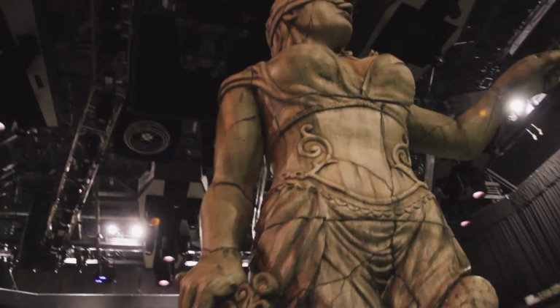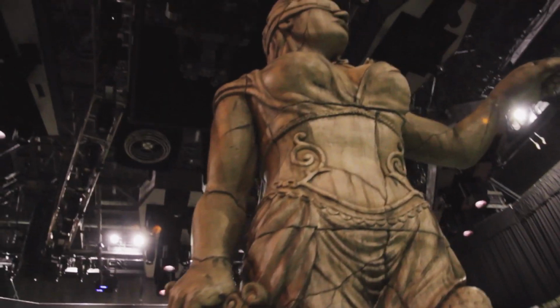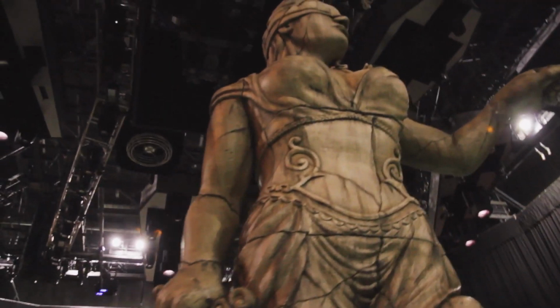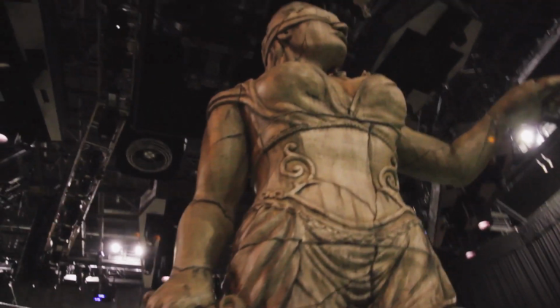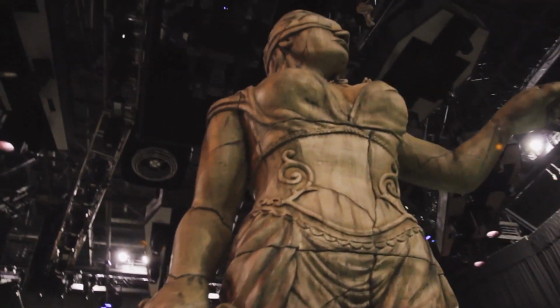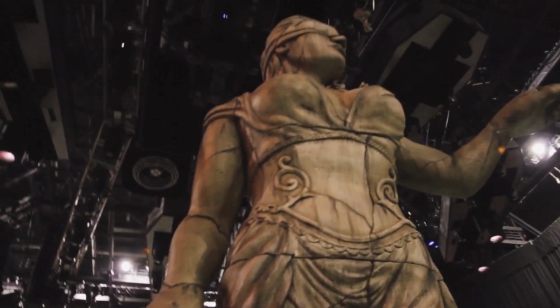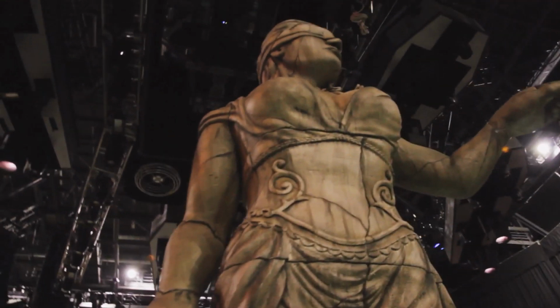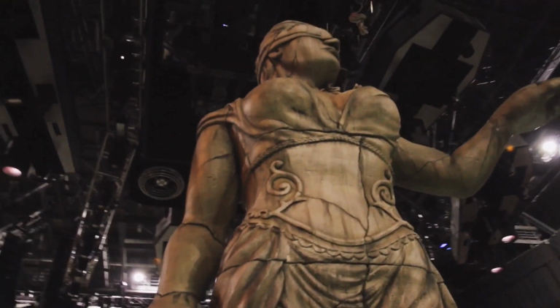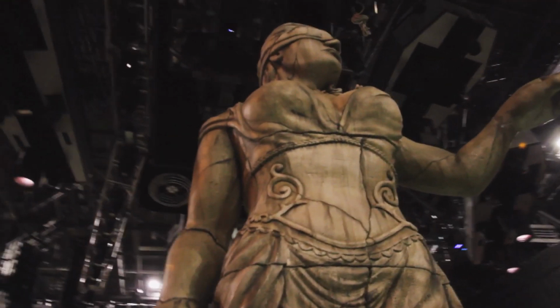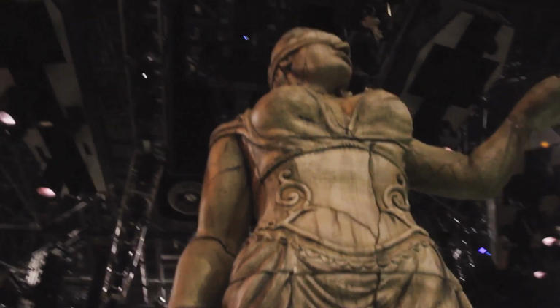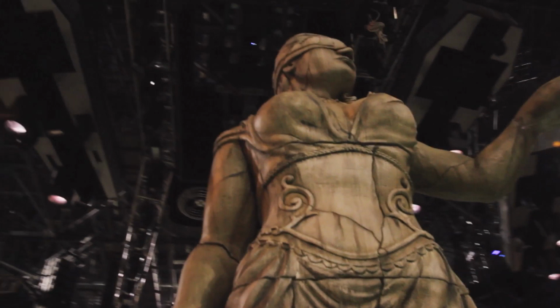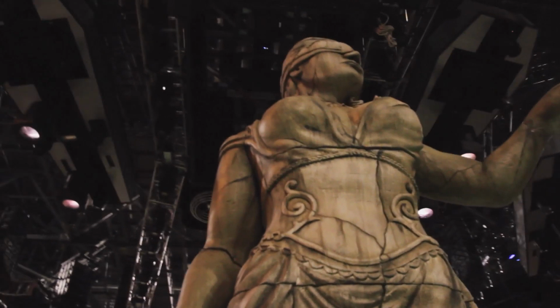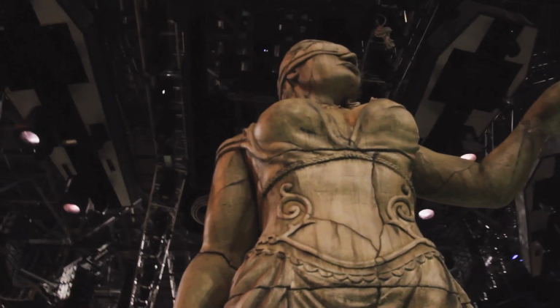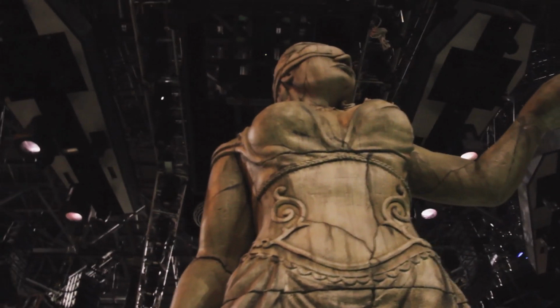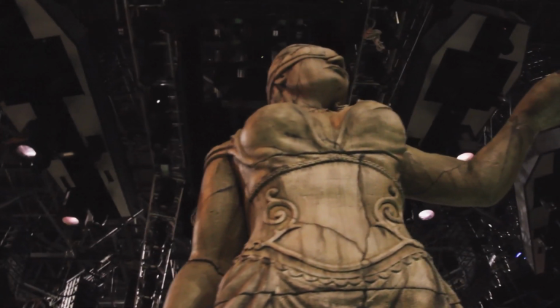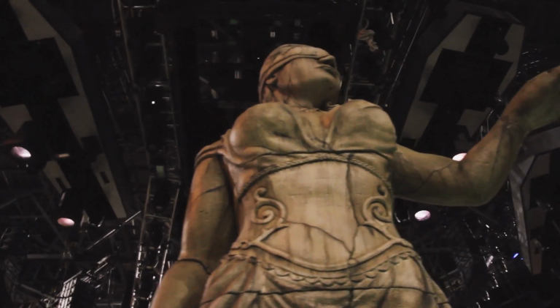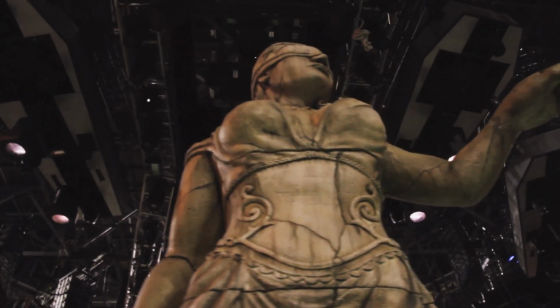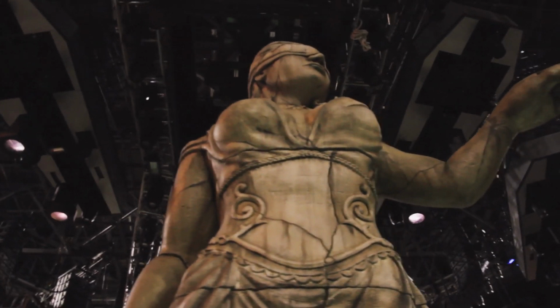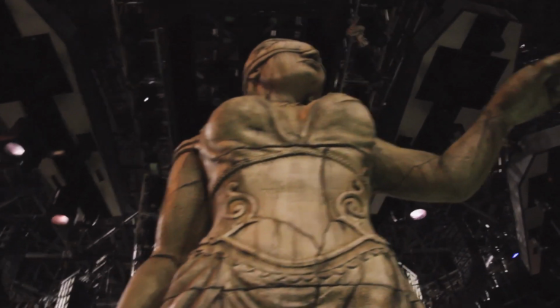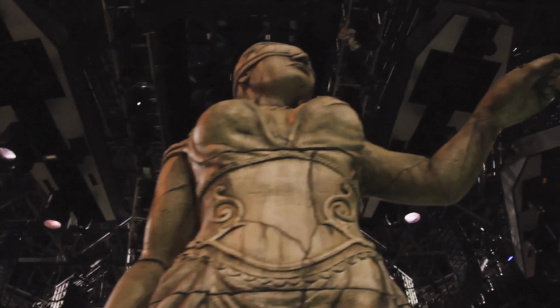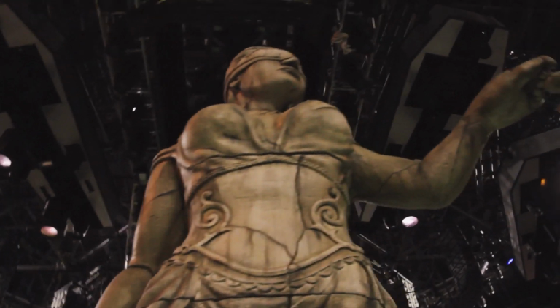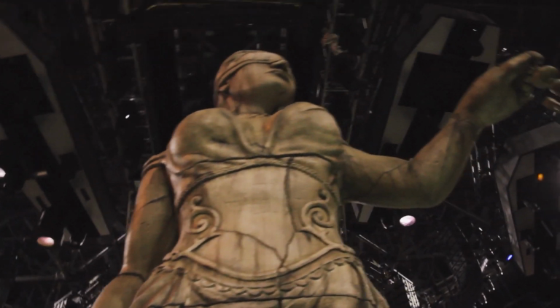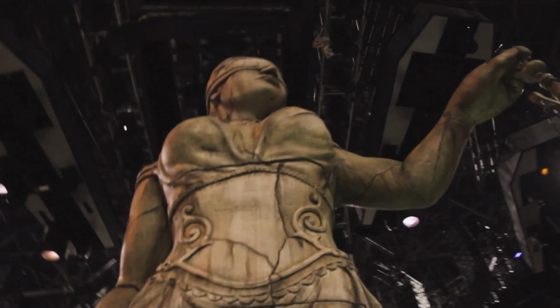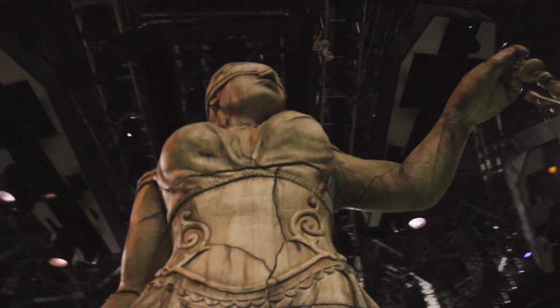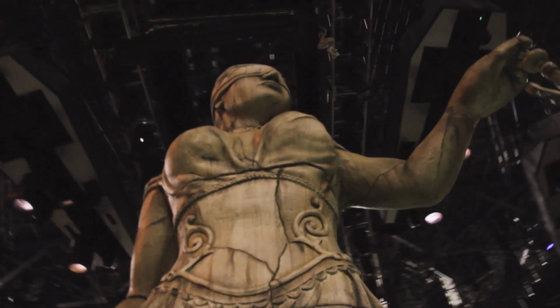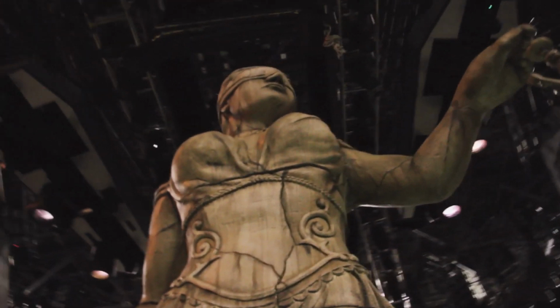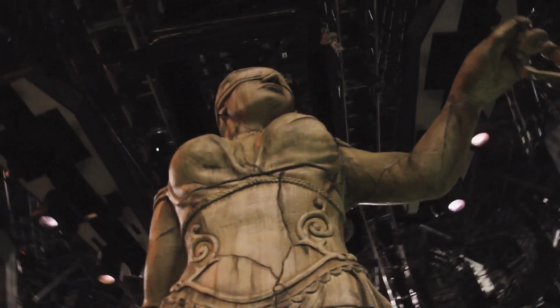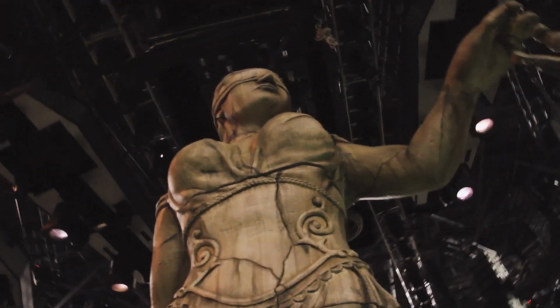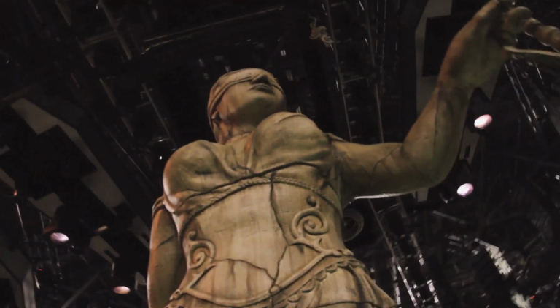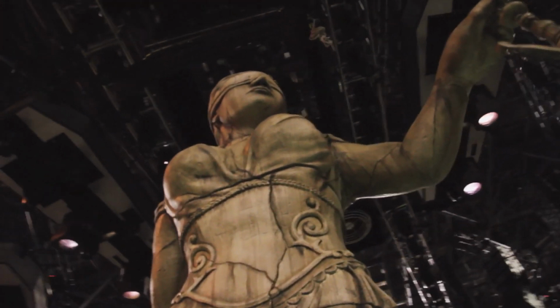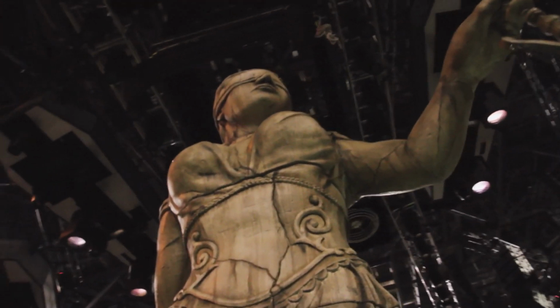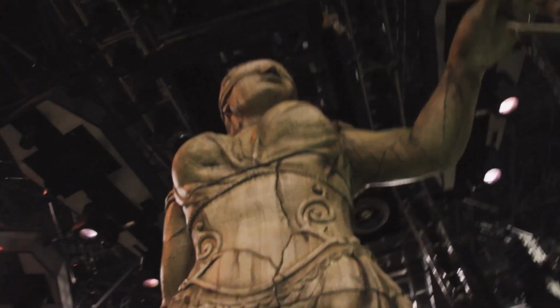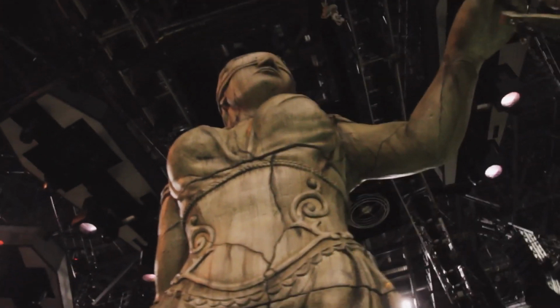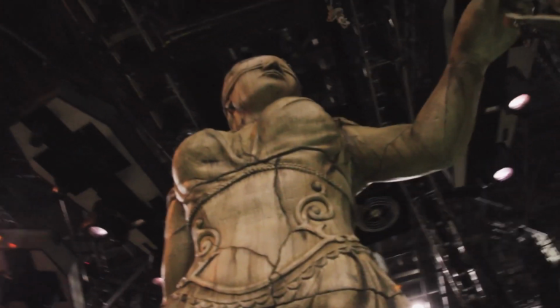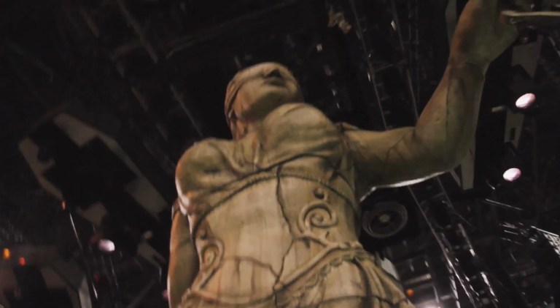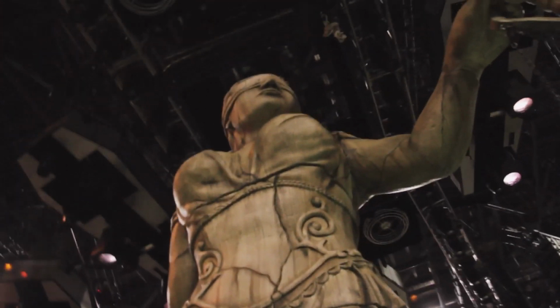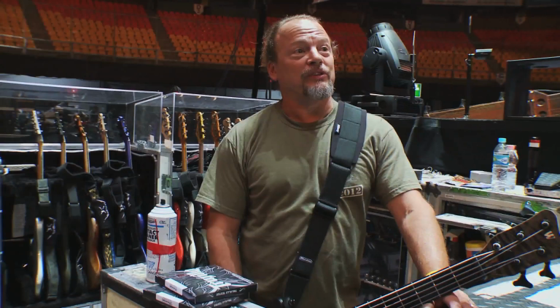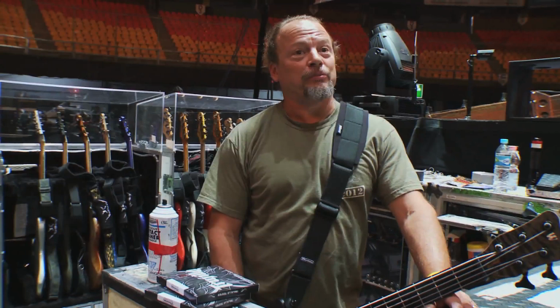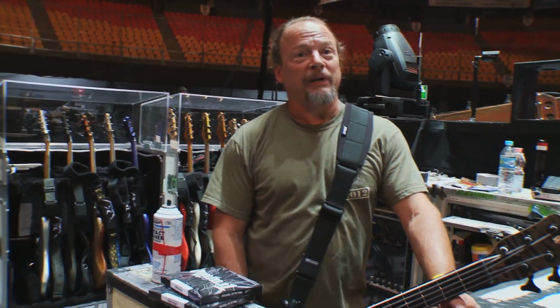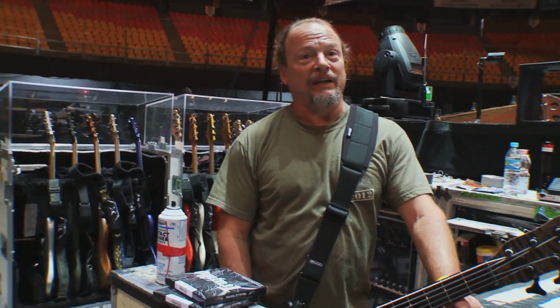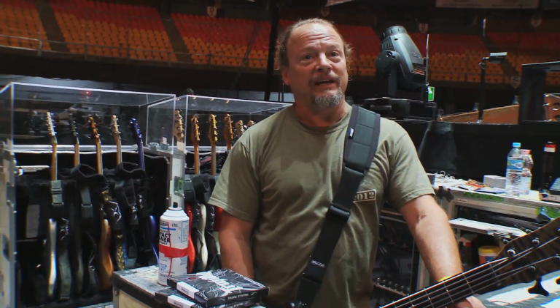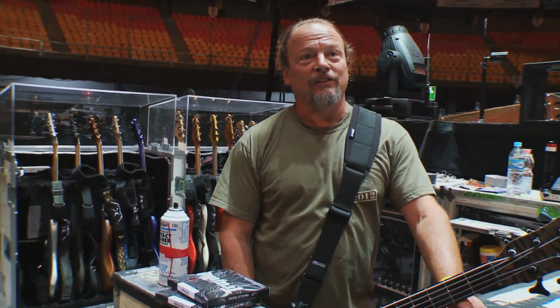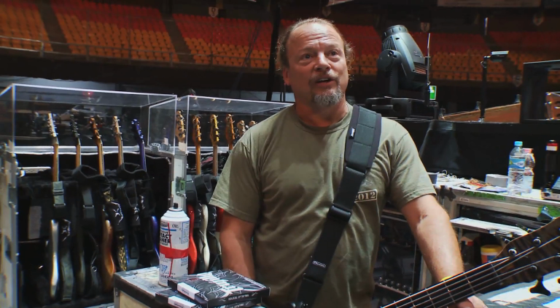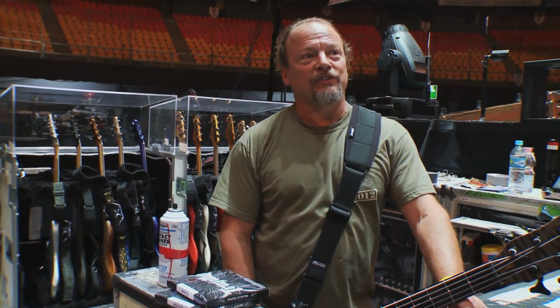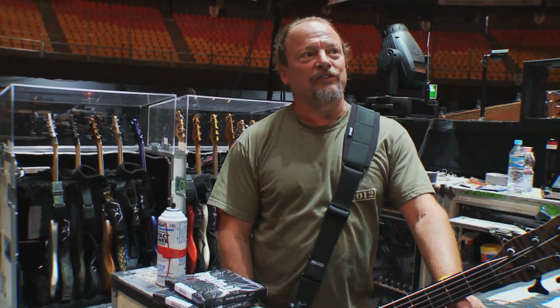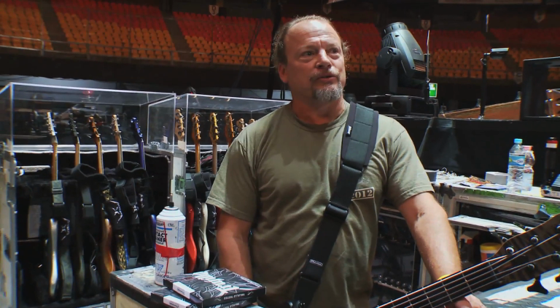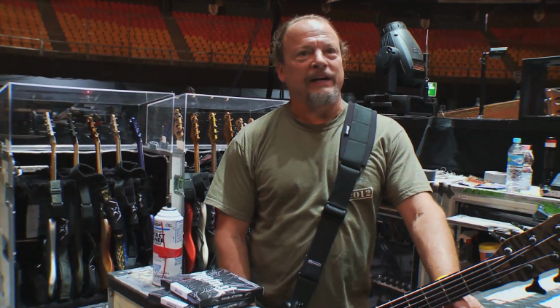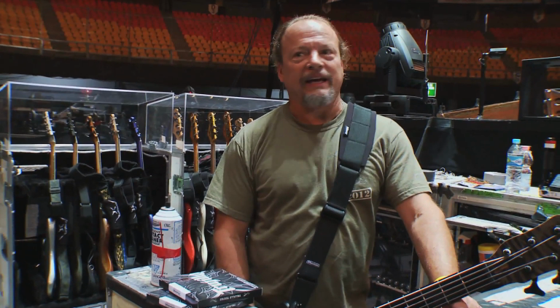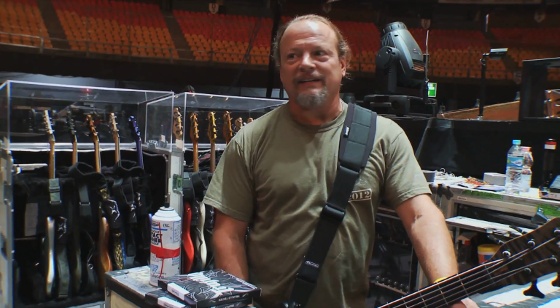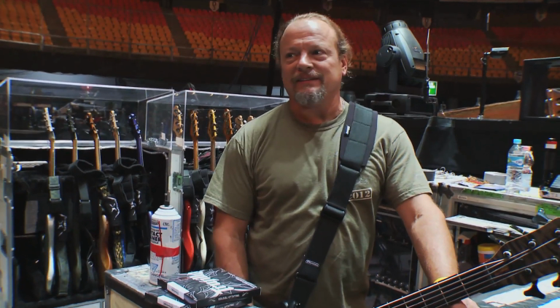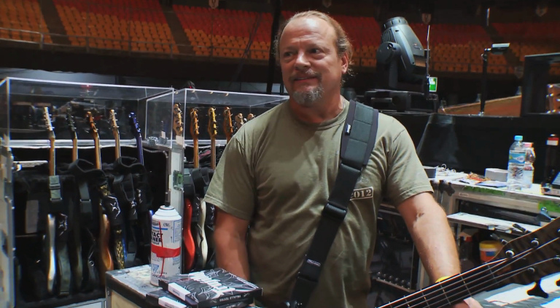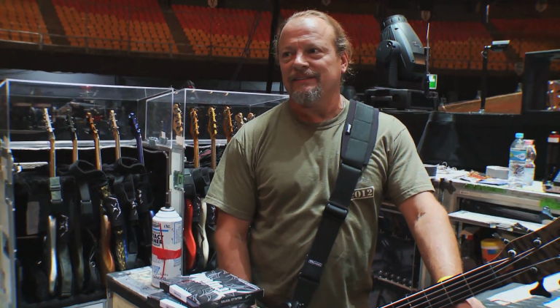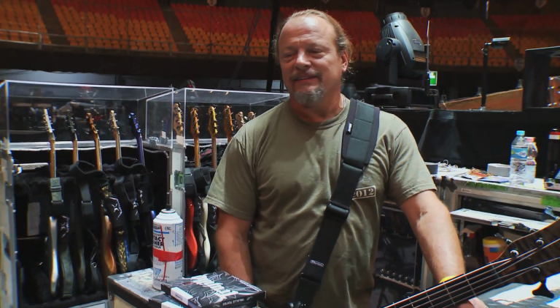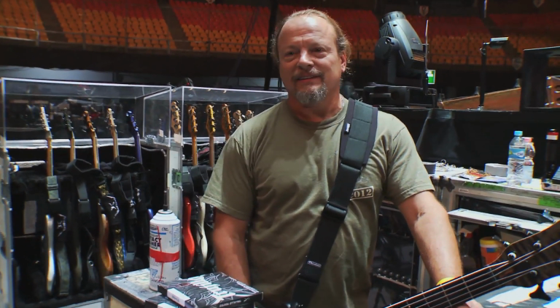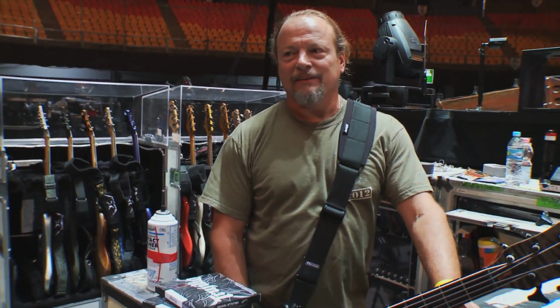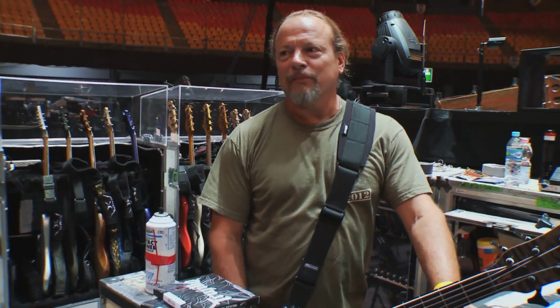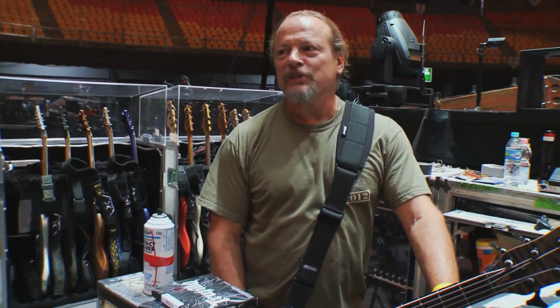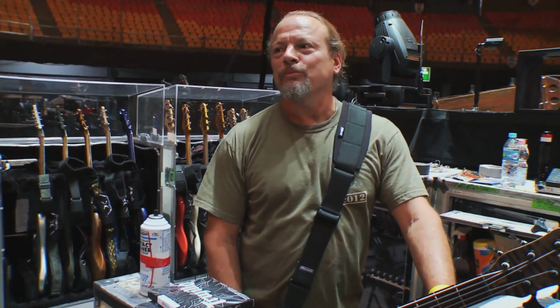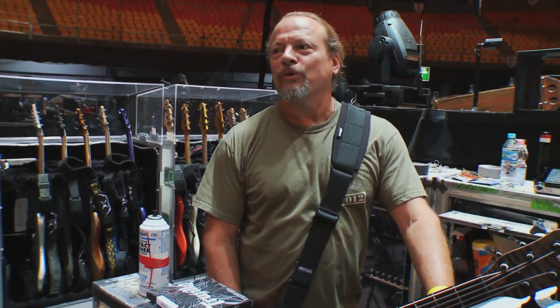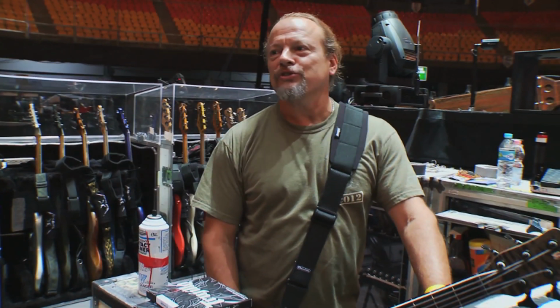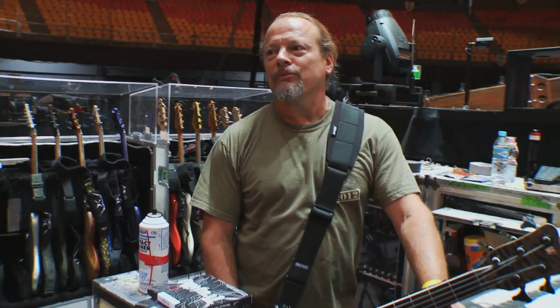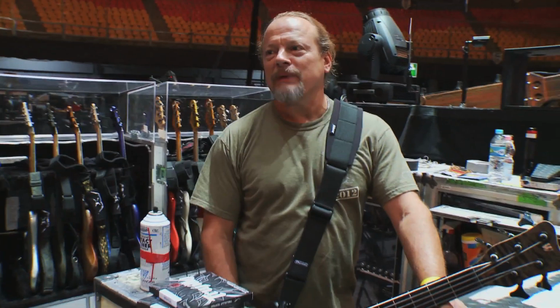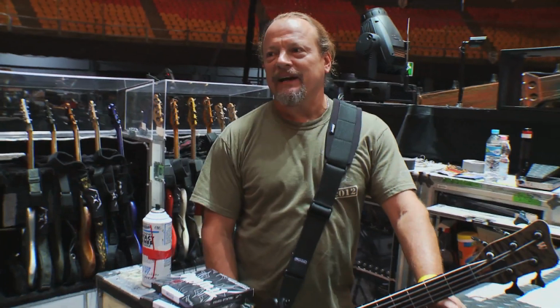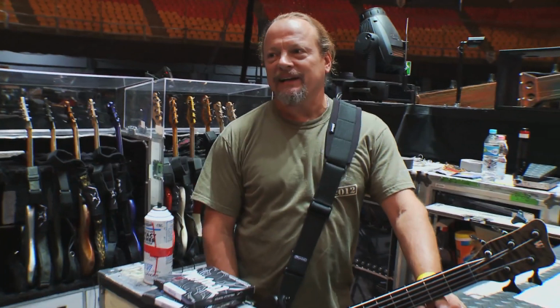We have a high-tech Doris now that's amazing — three times as big, looks great, much more dramatic.